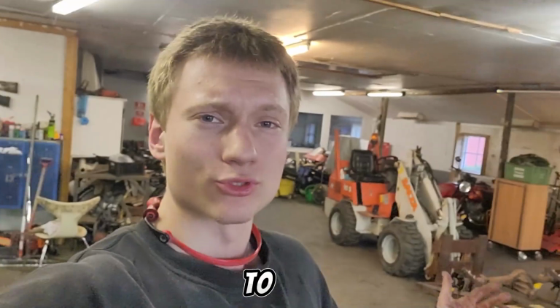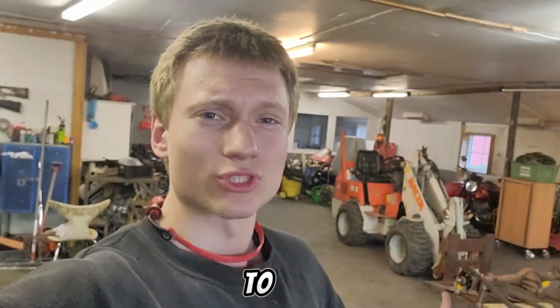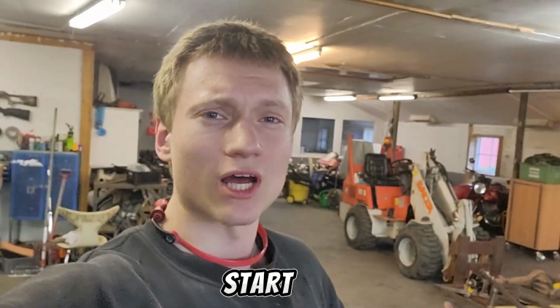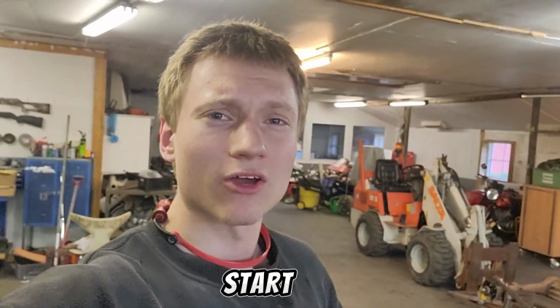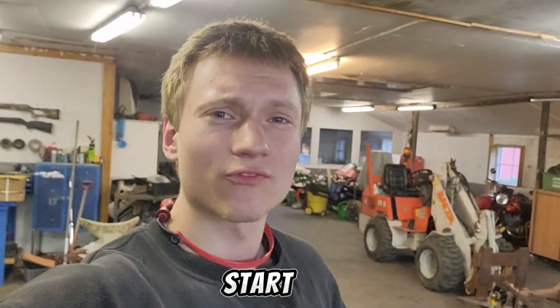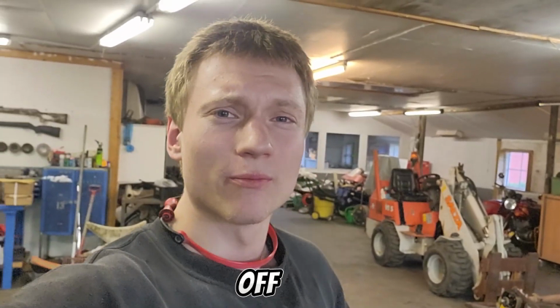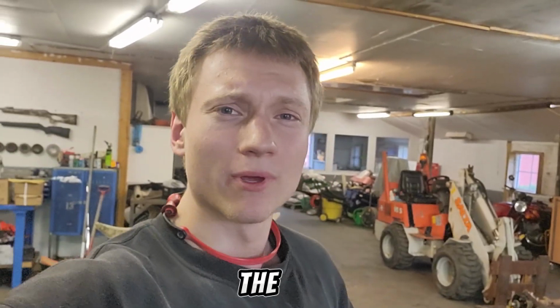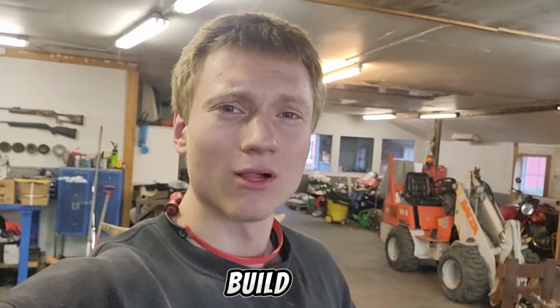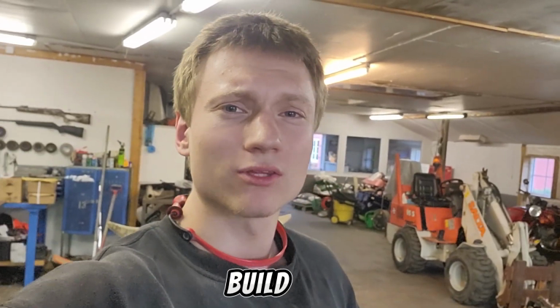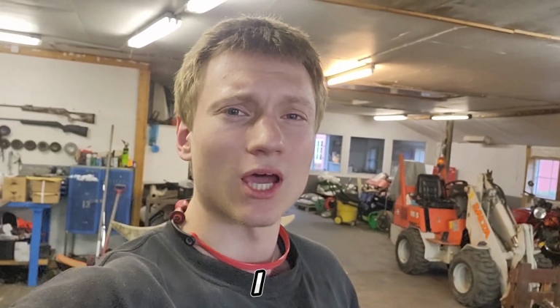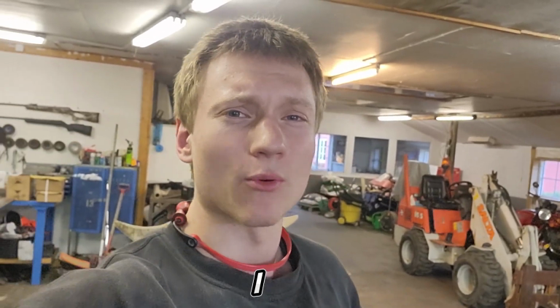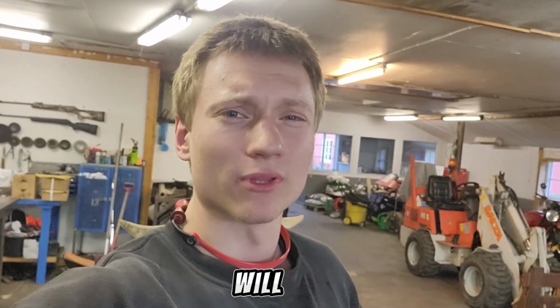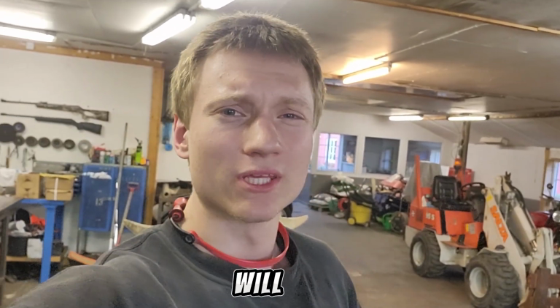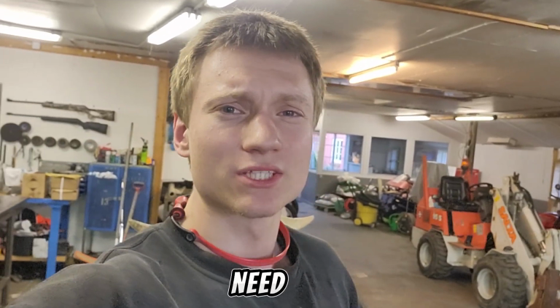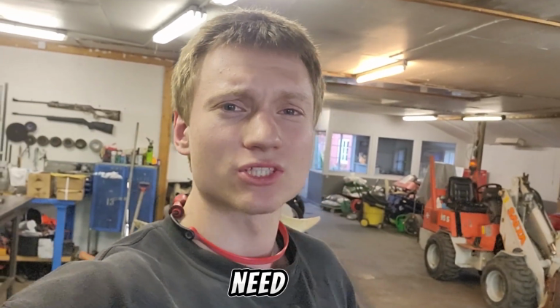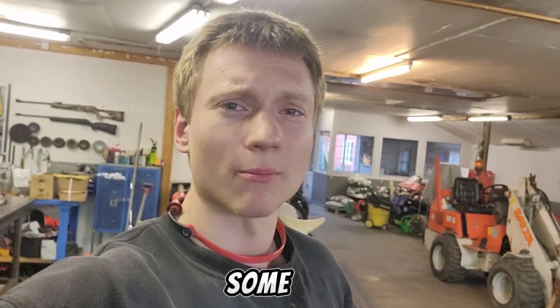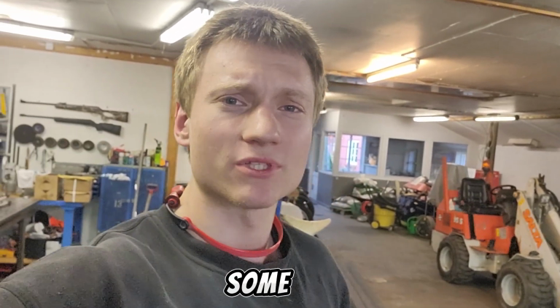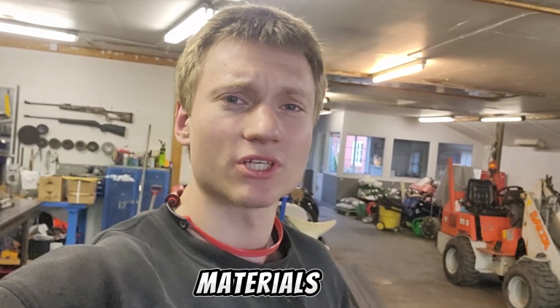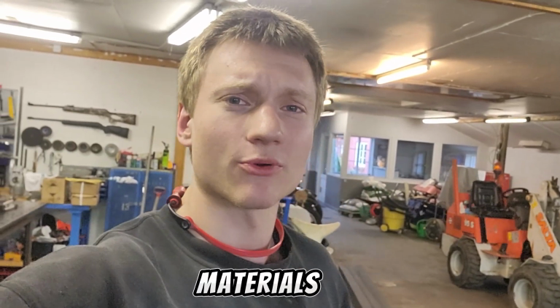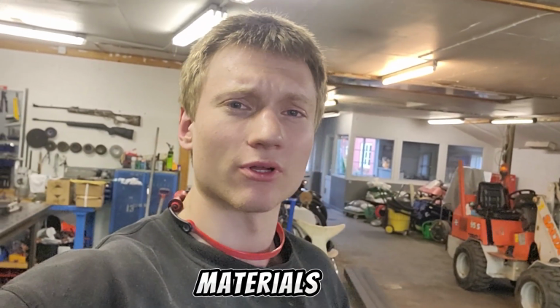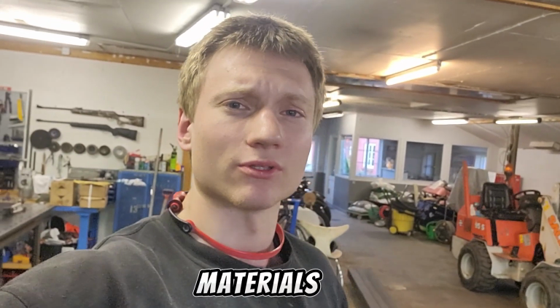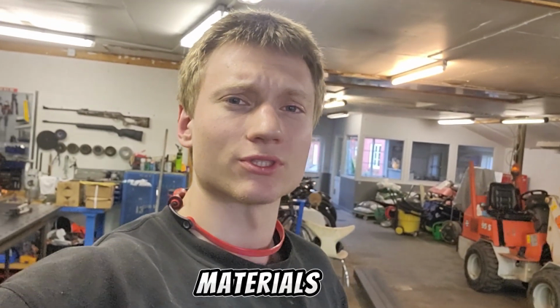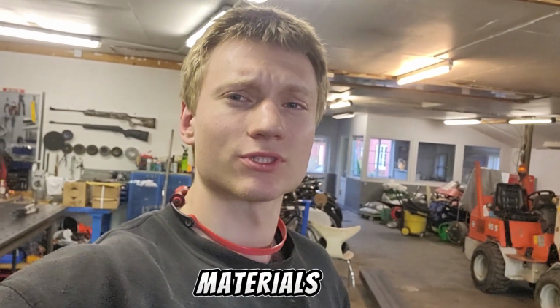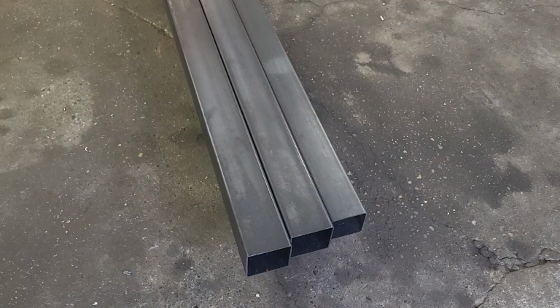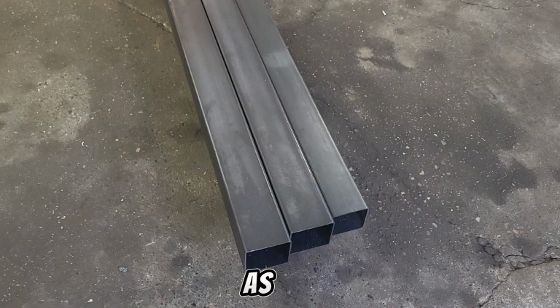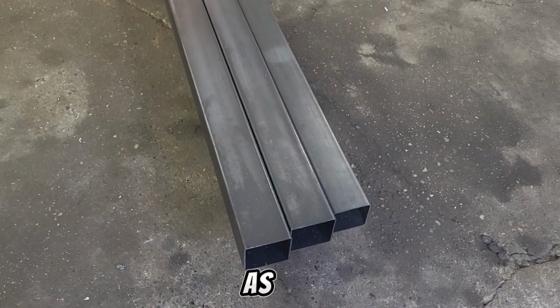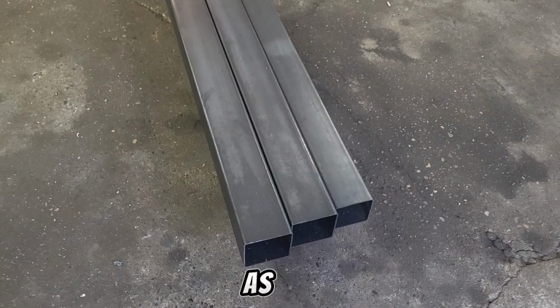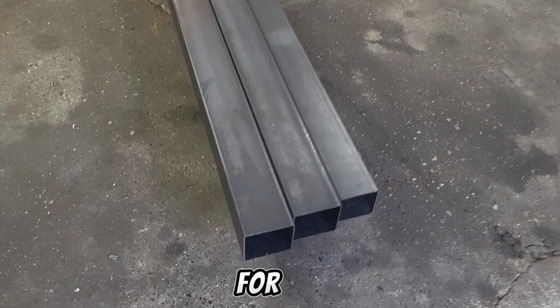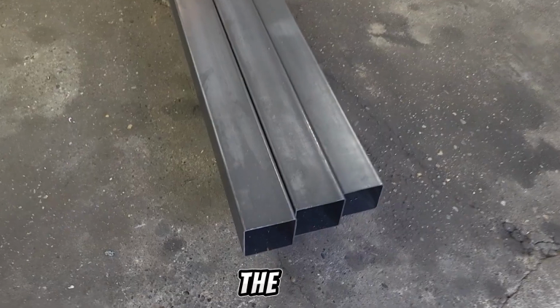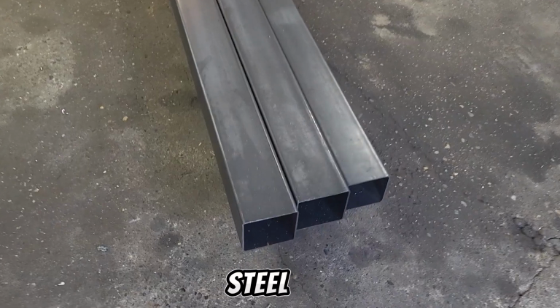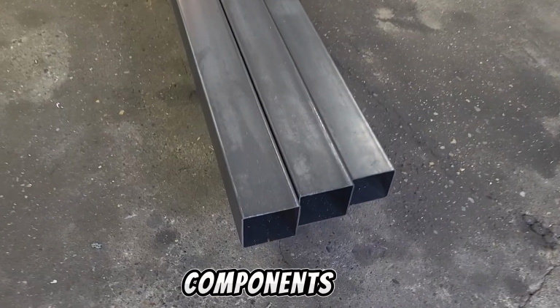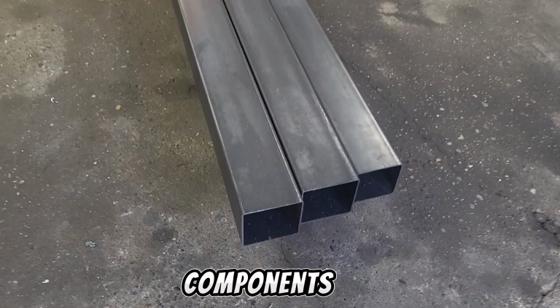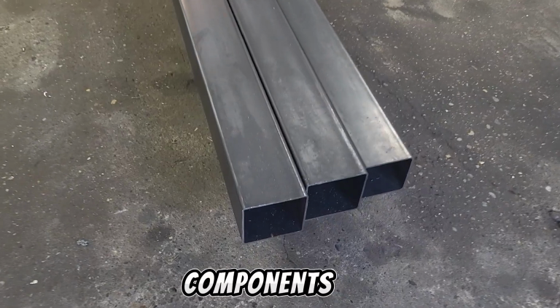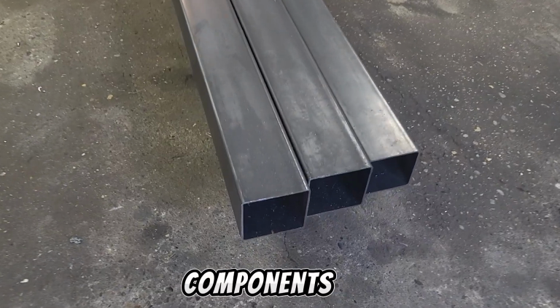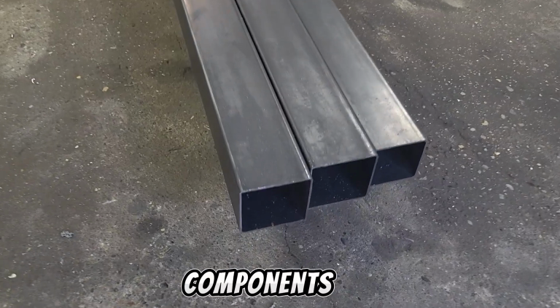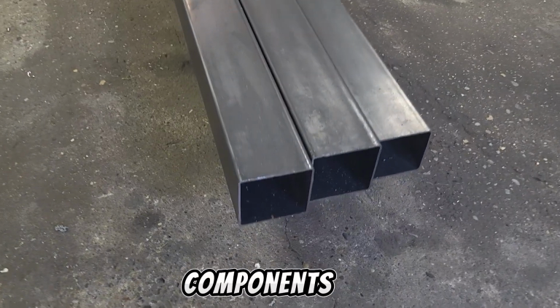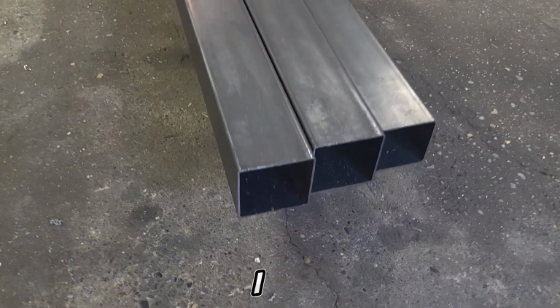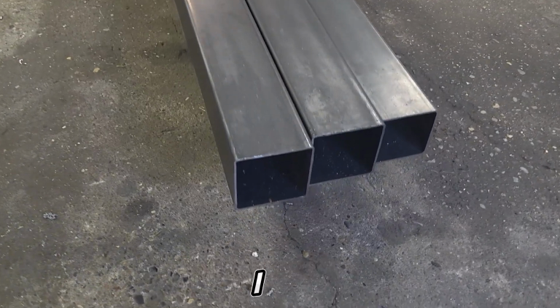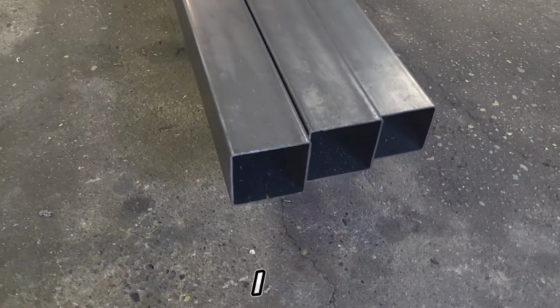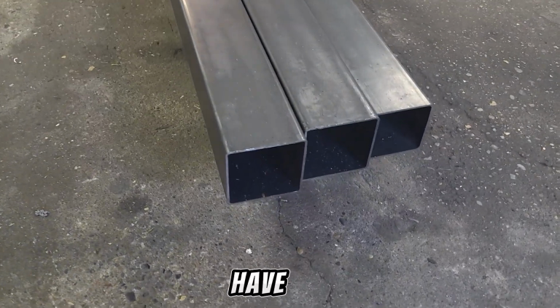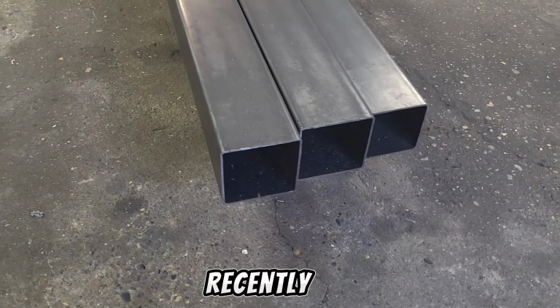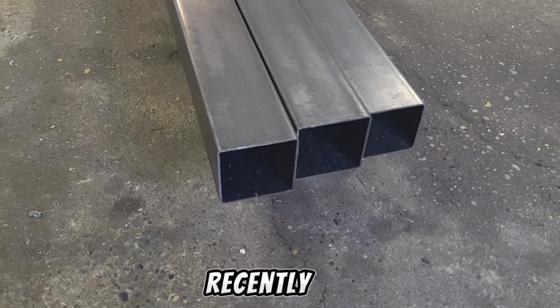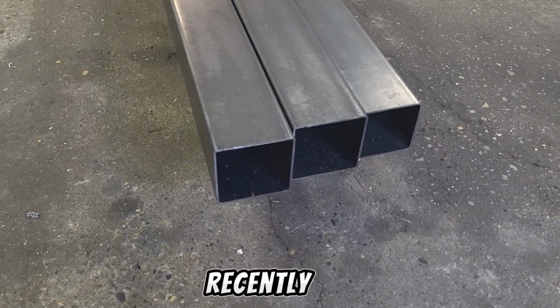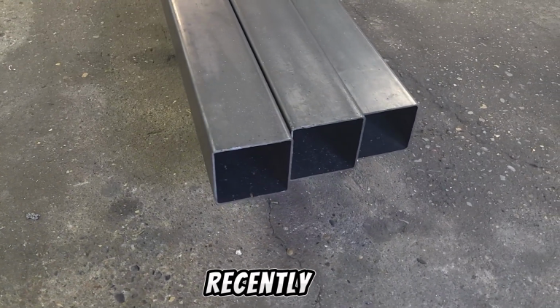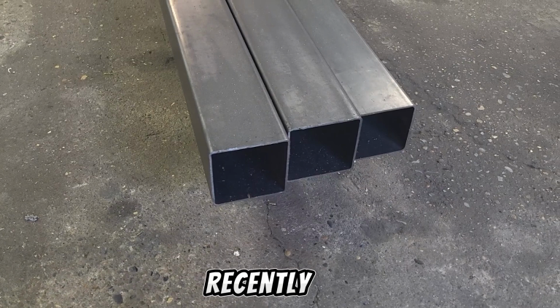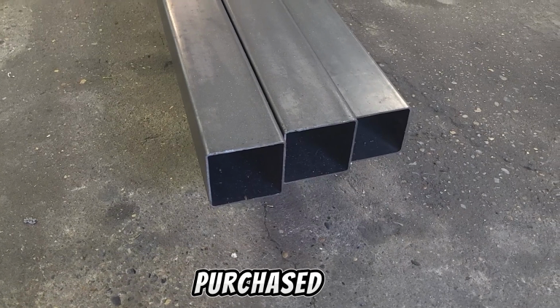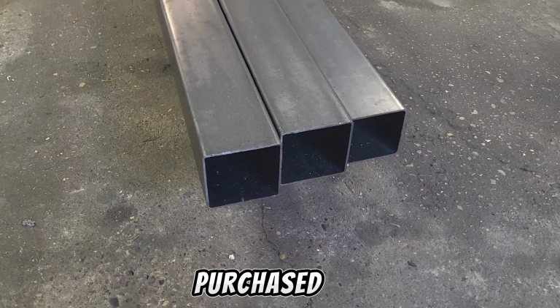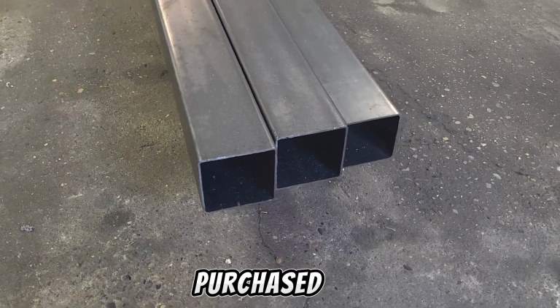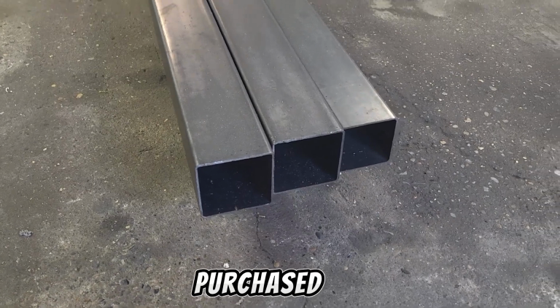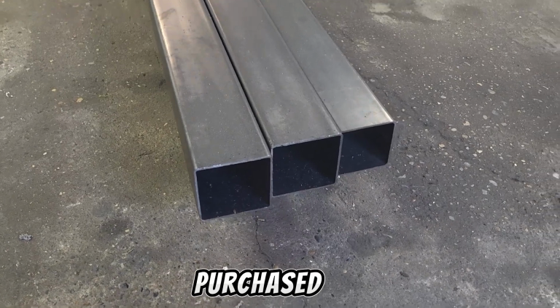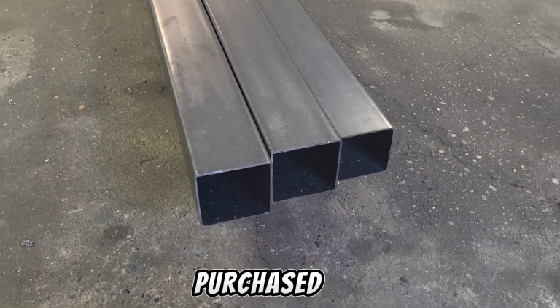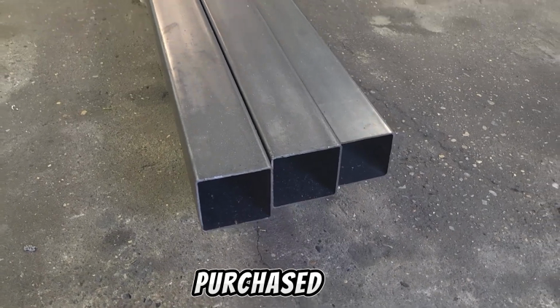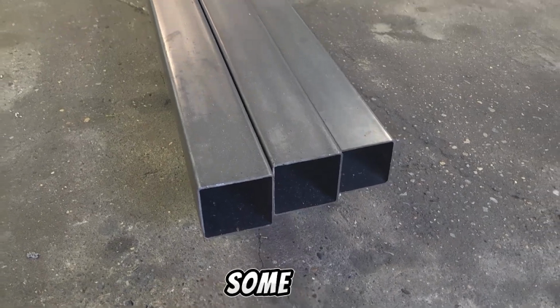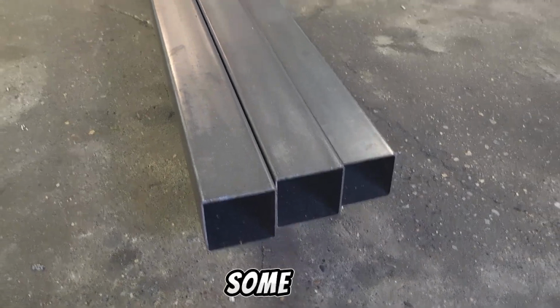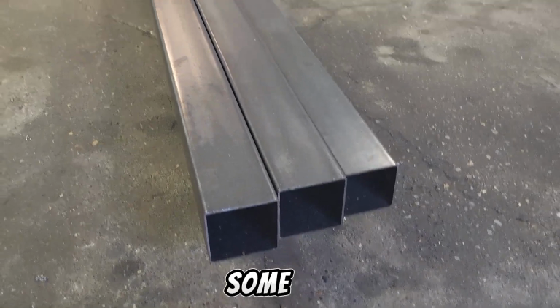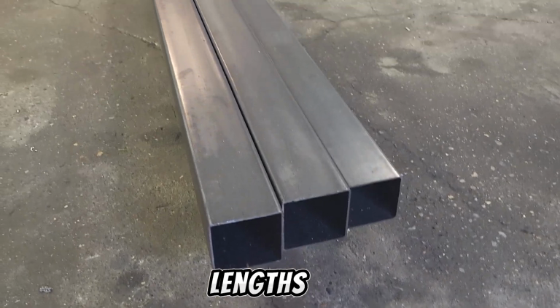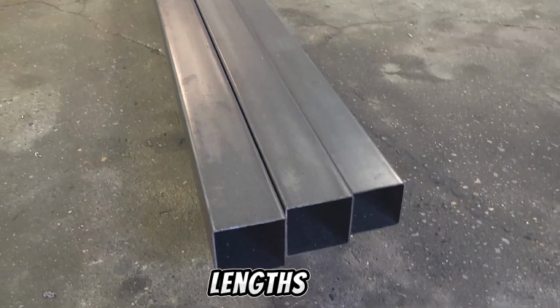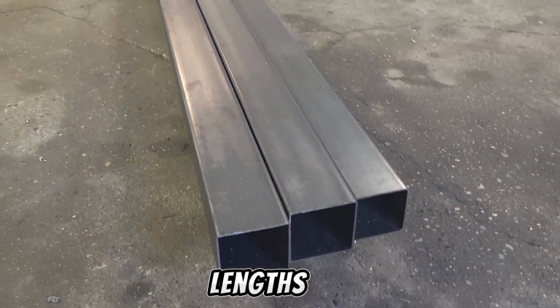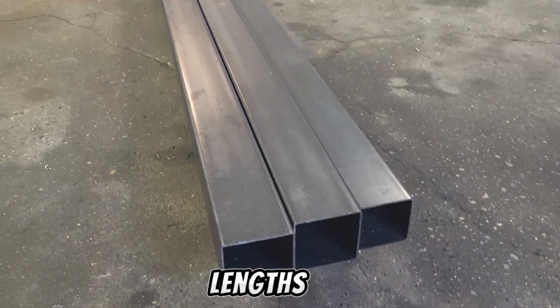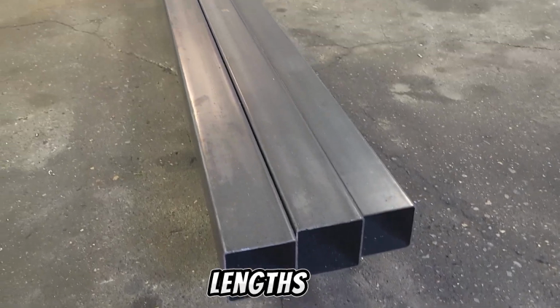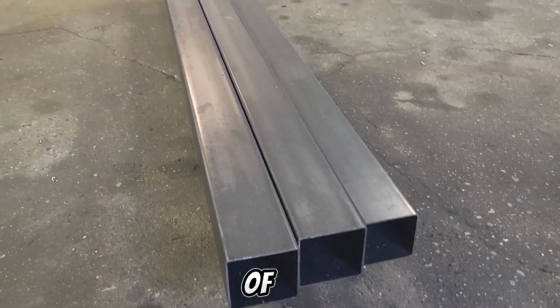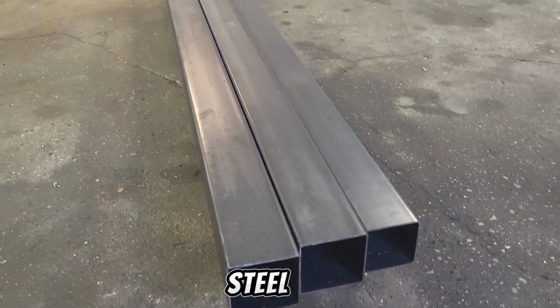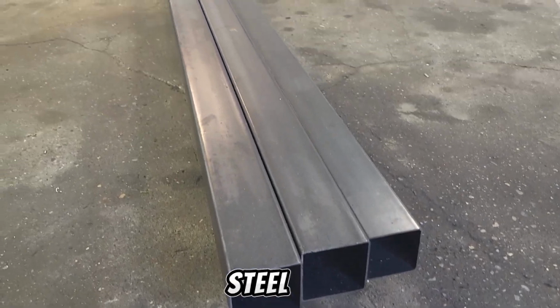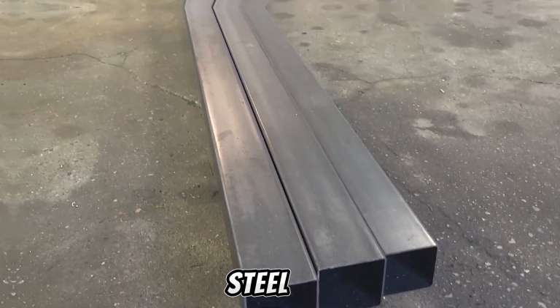To start off the build, I will need some materials. As for the steel components, I have recently purchased some lengths of steel.